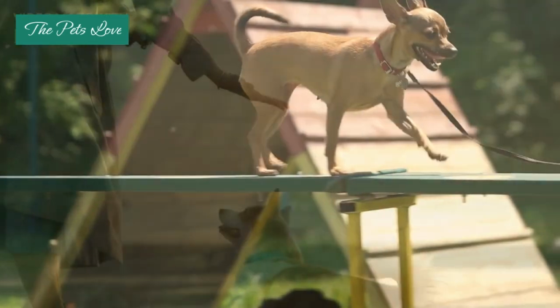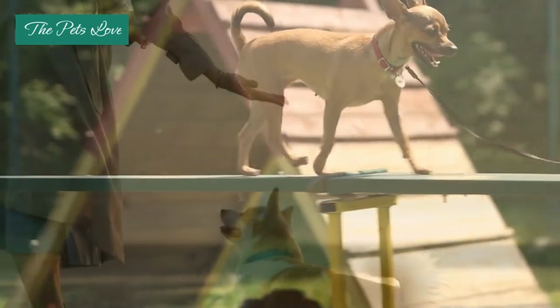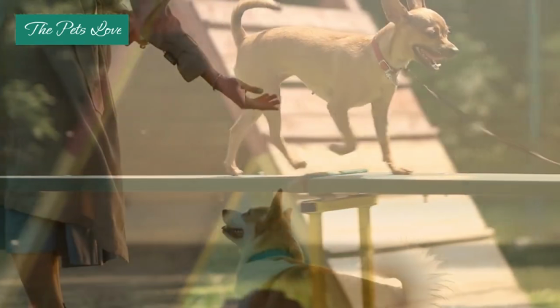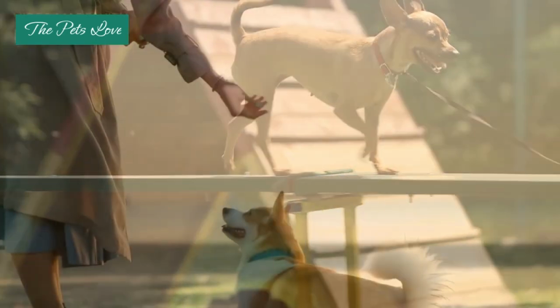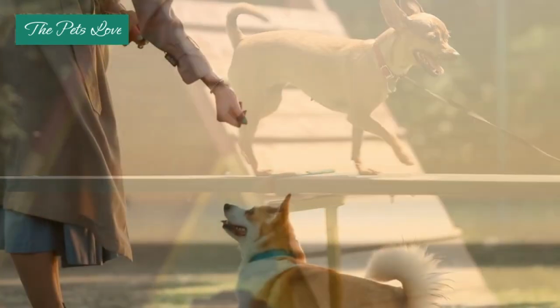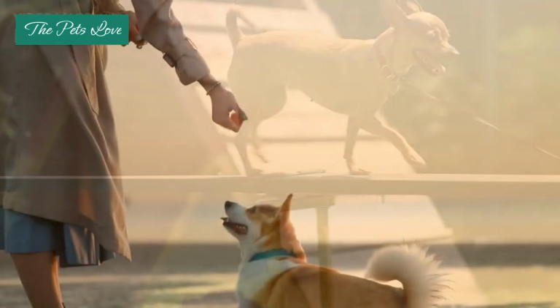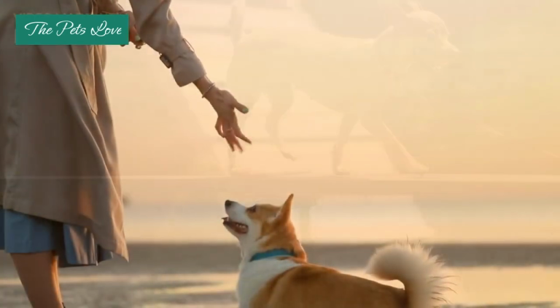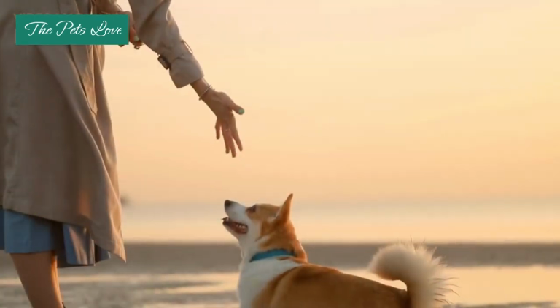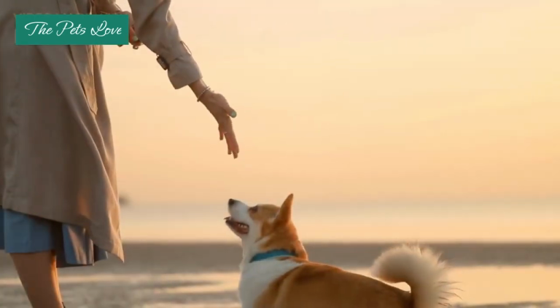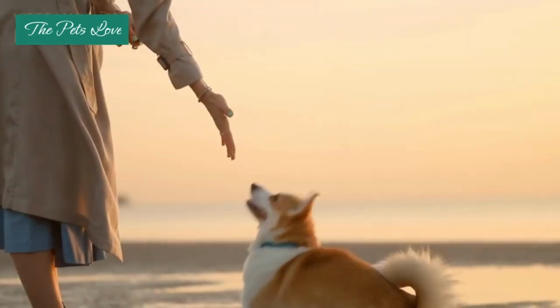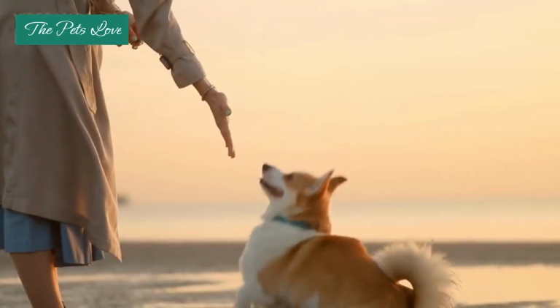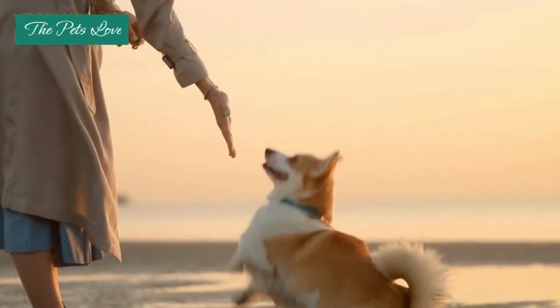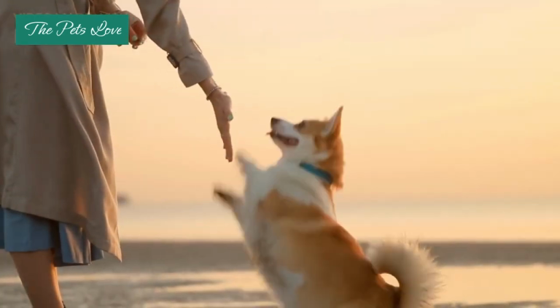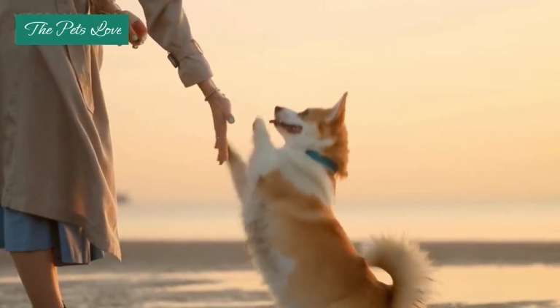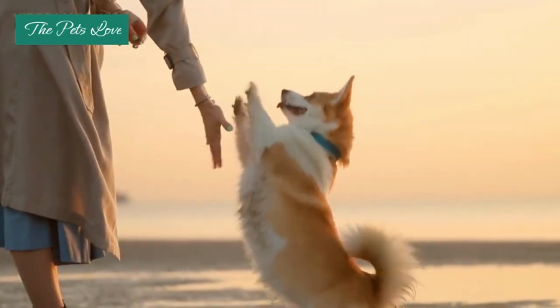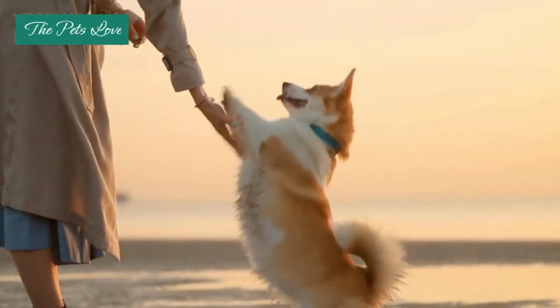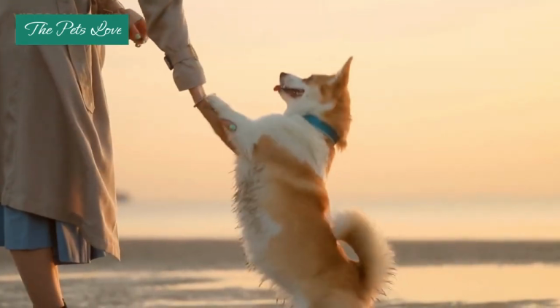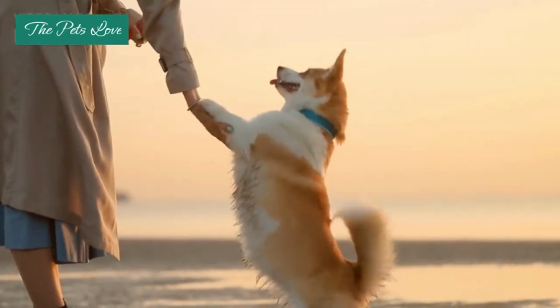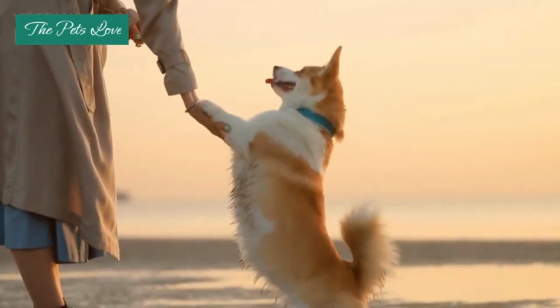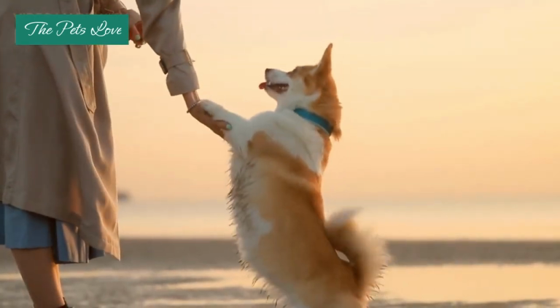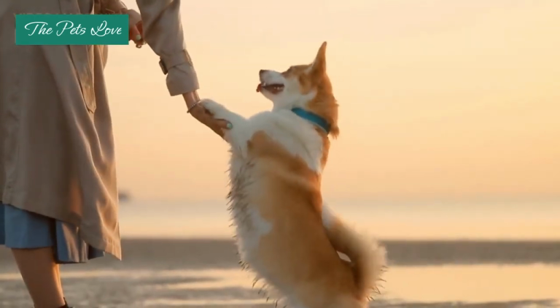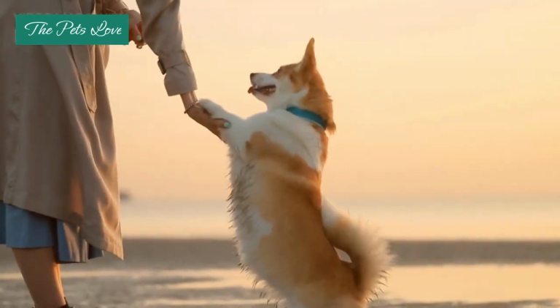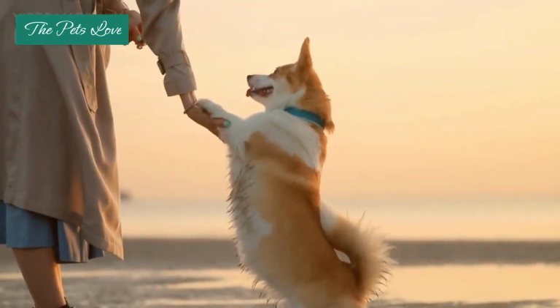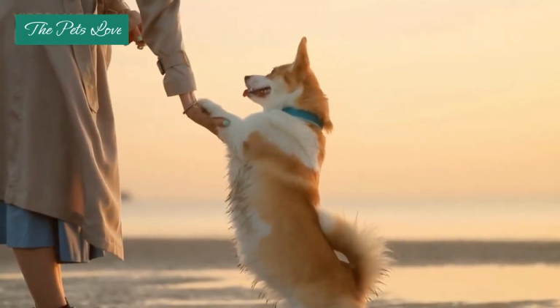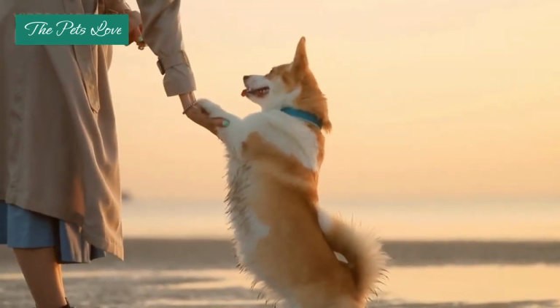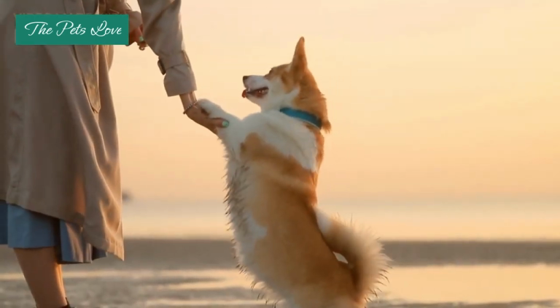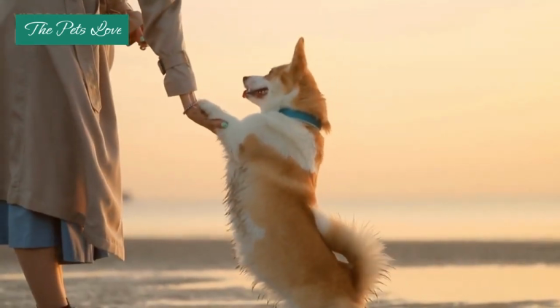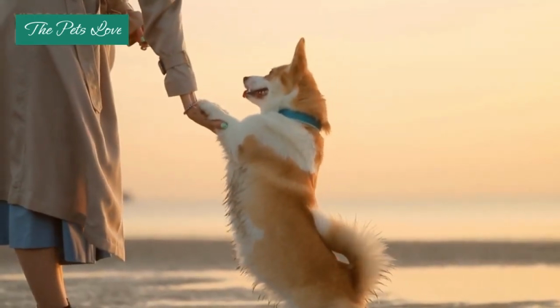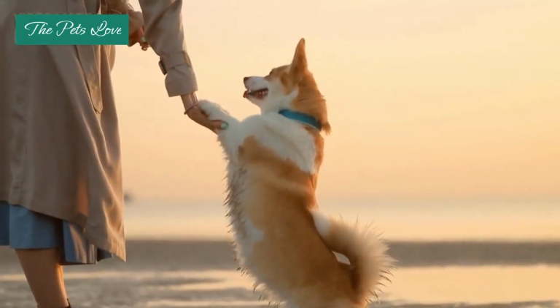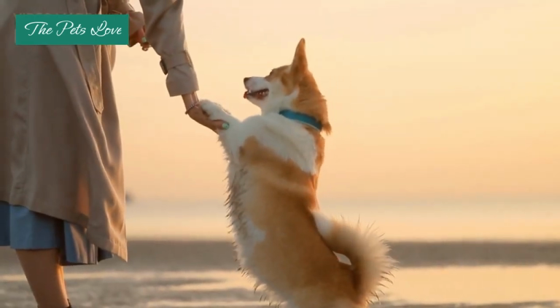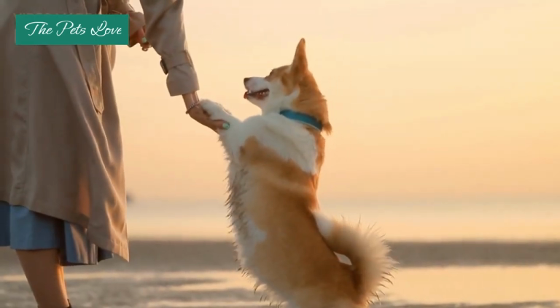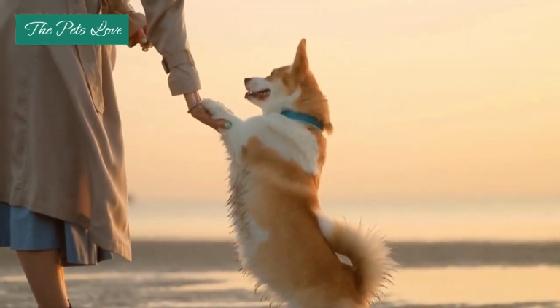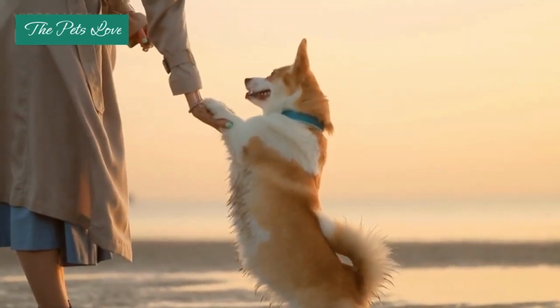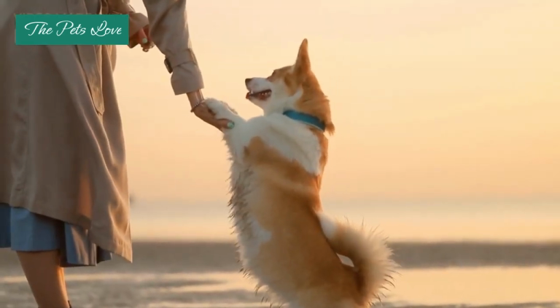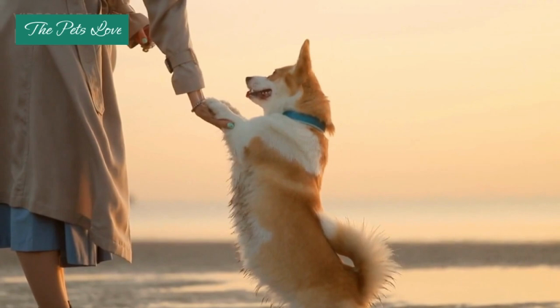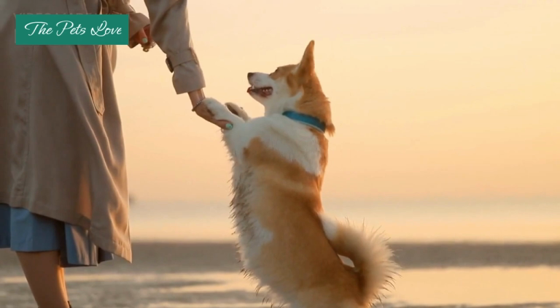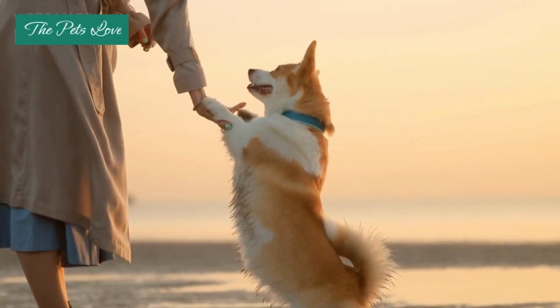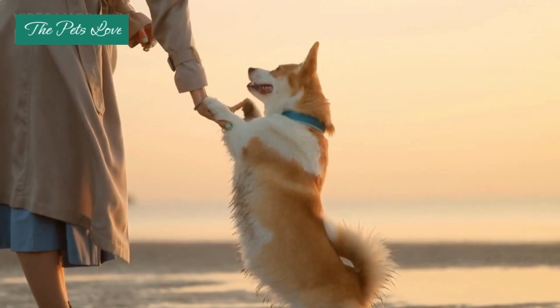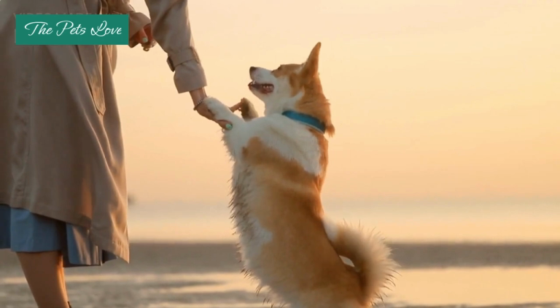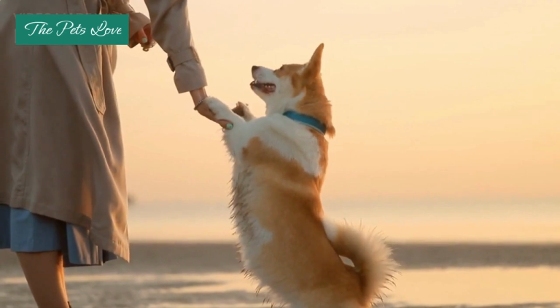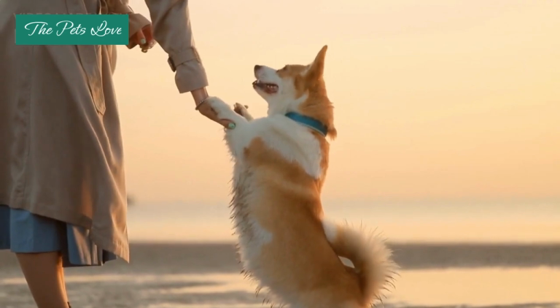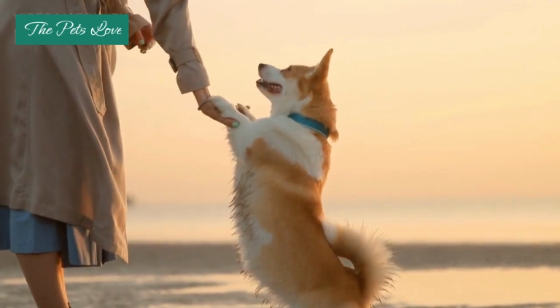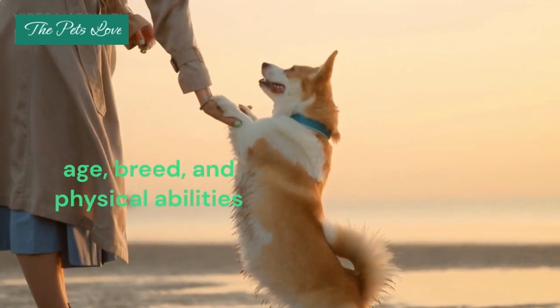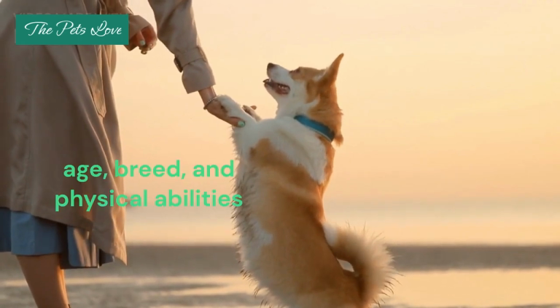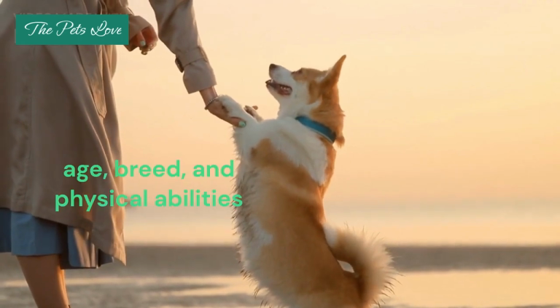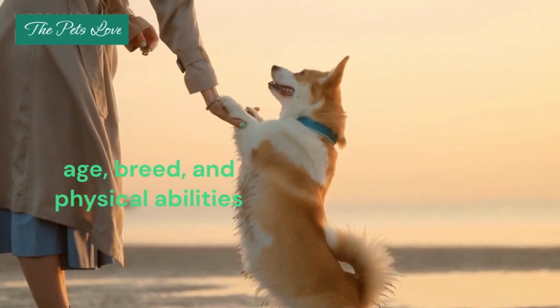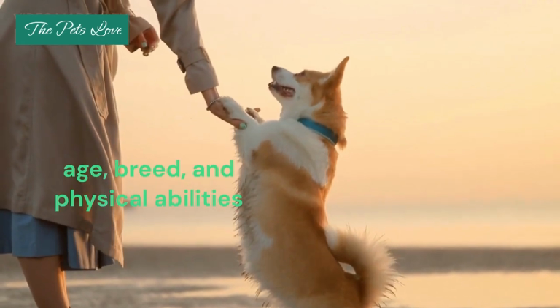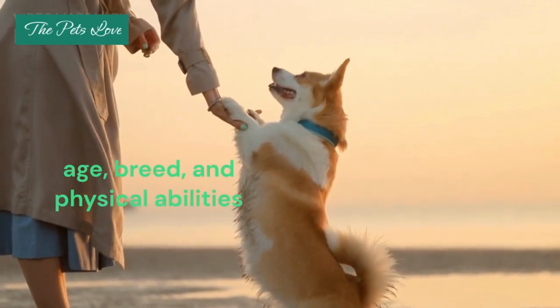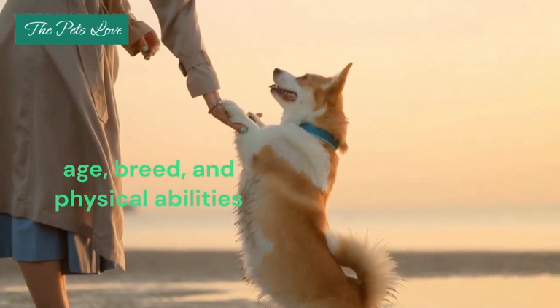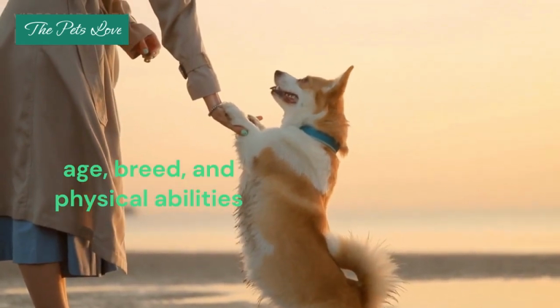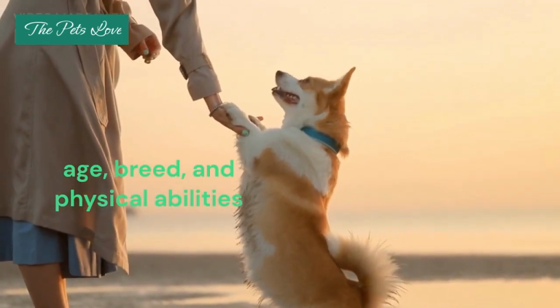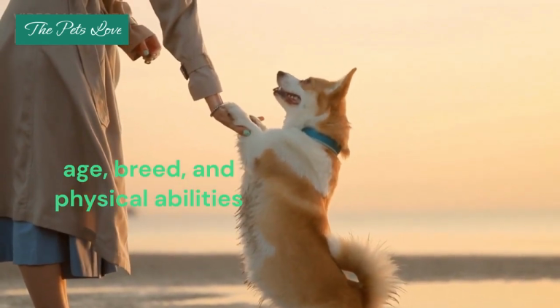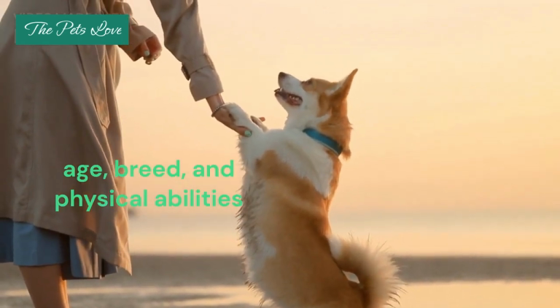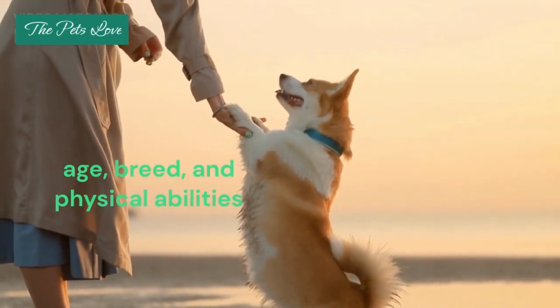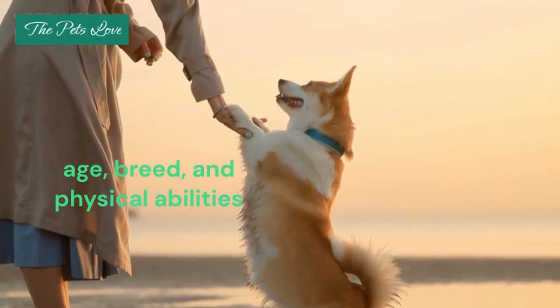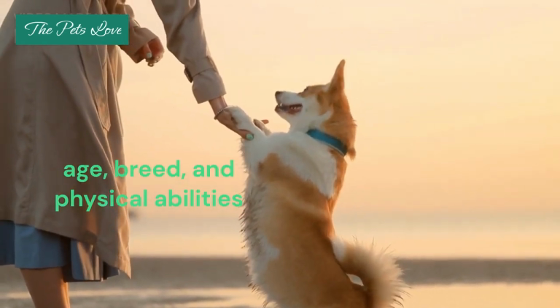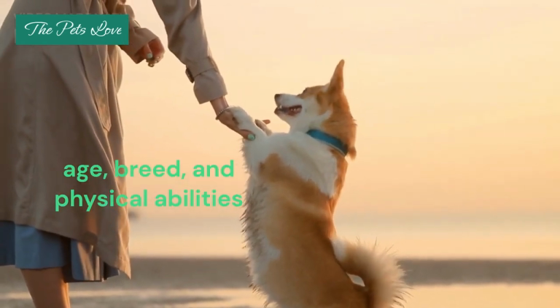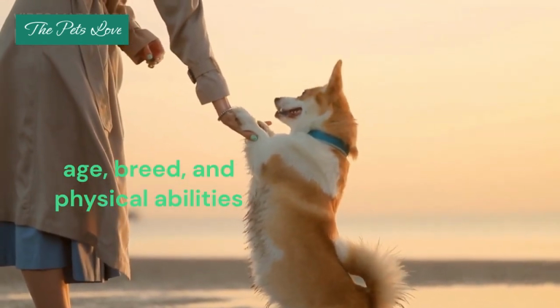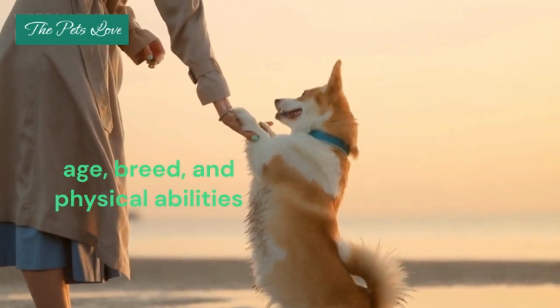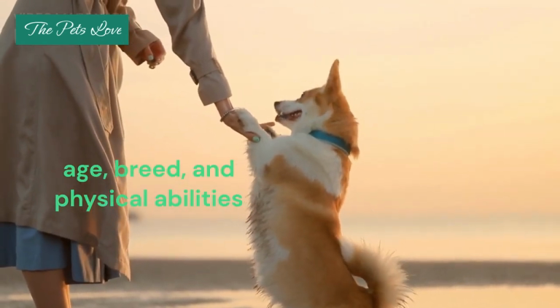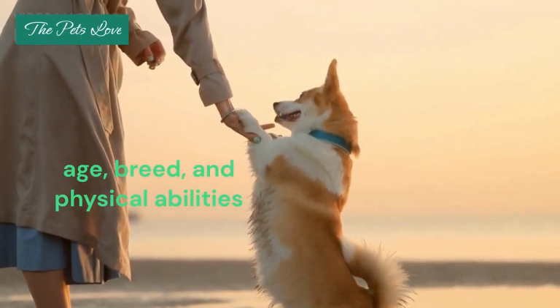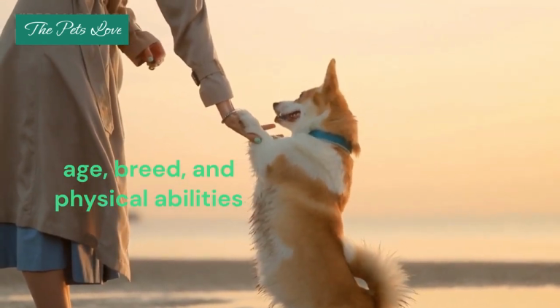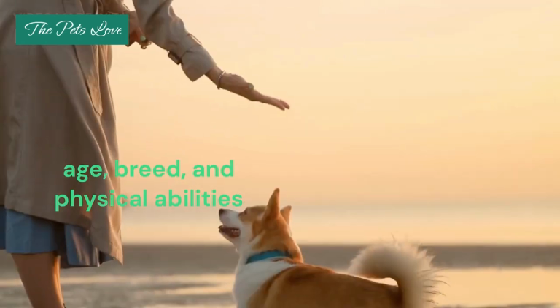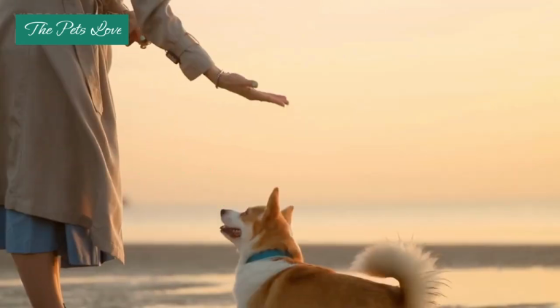Aim to provide at least 30 minutes of exercise daily, depending on your dog's age, breed, and physical abilities.